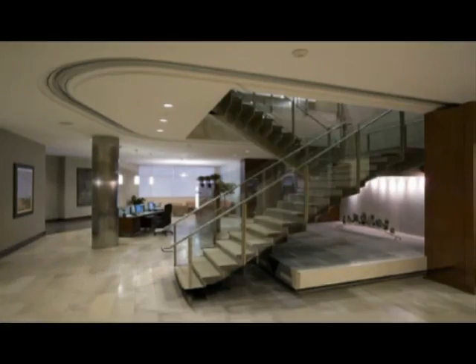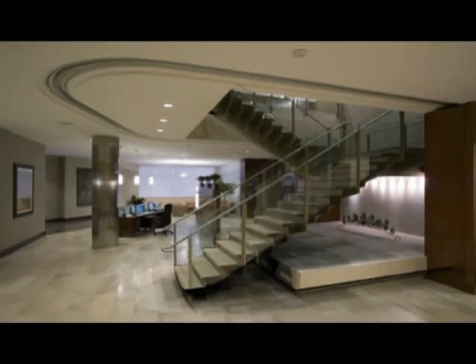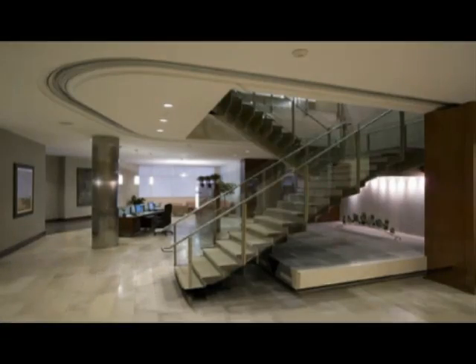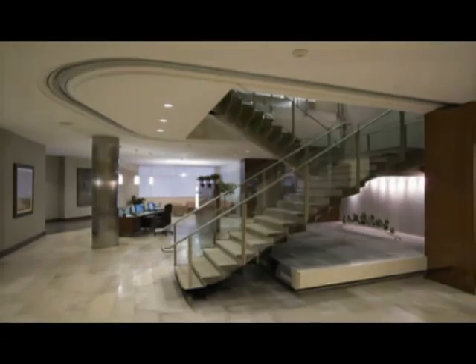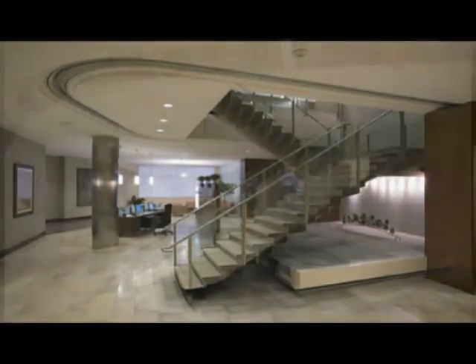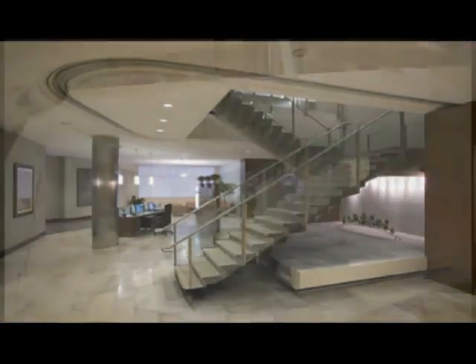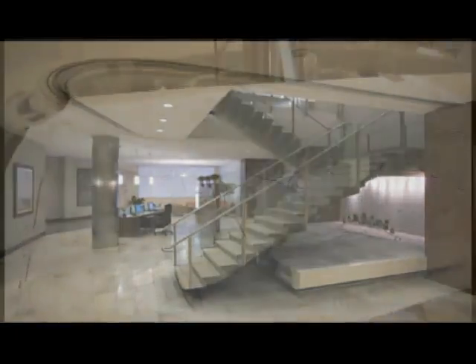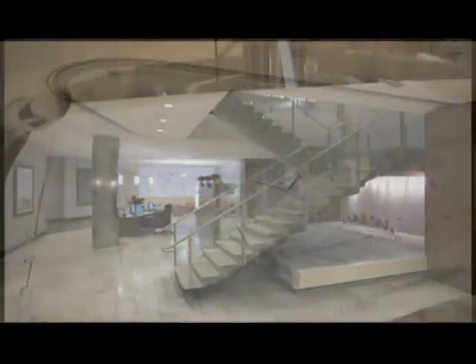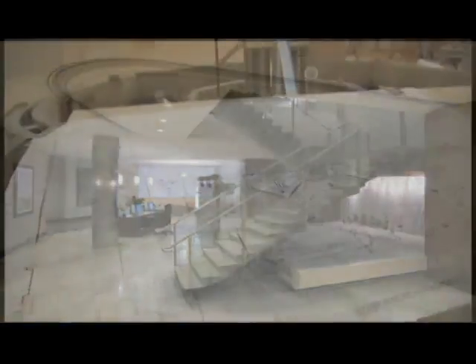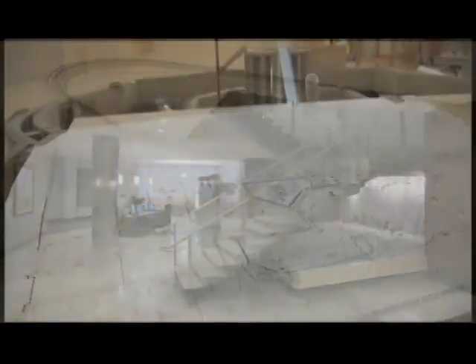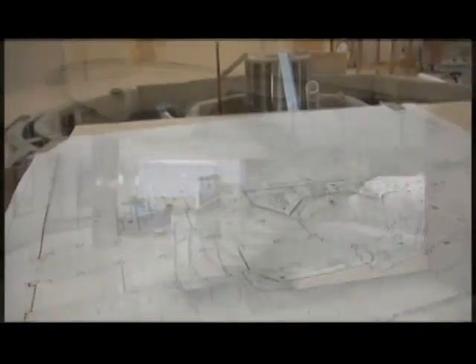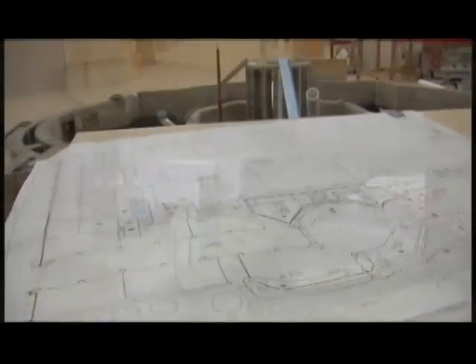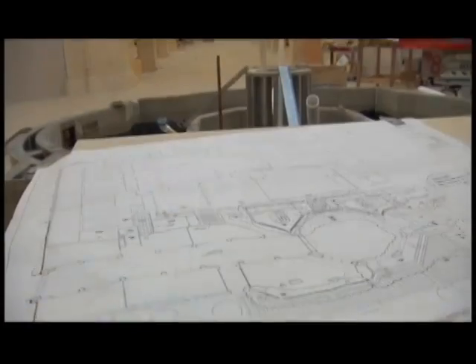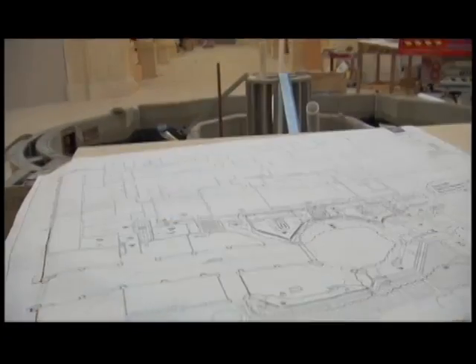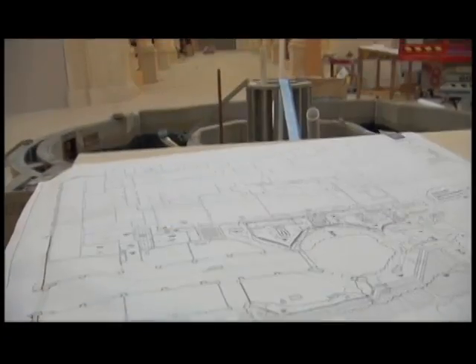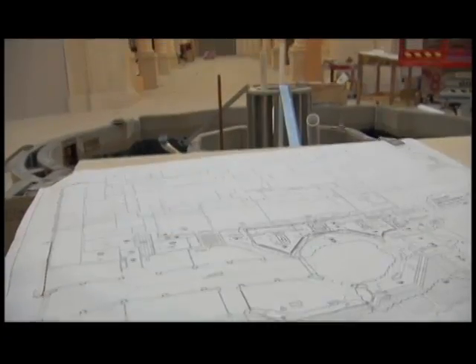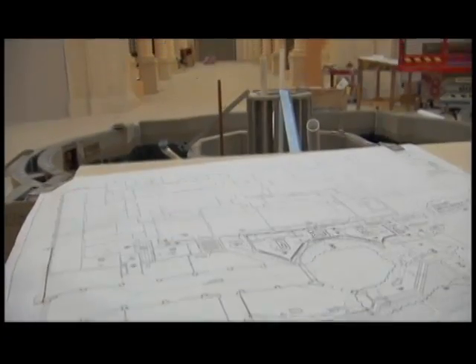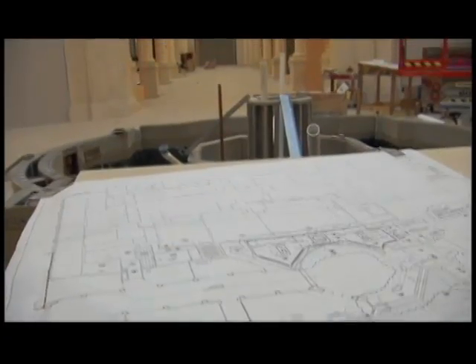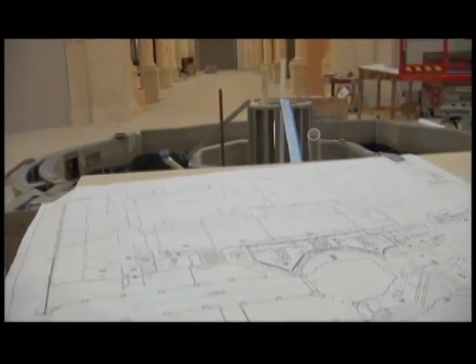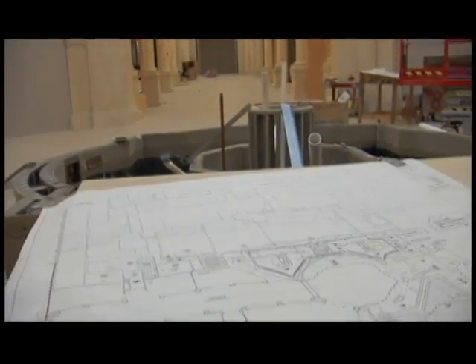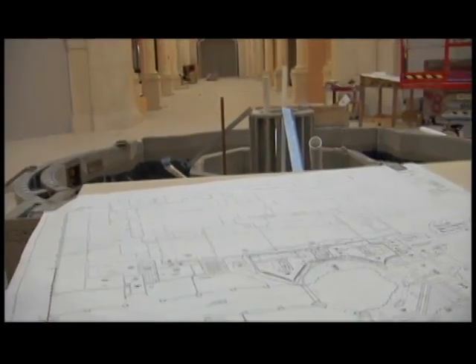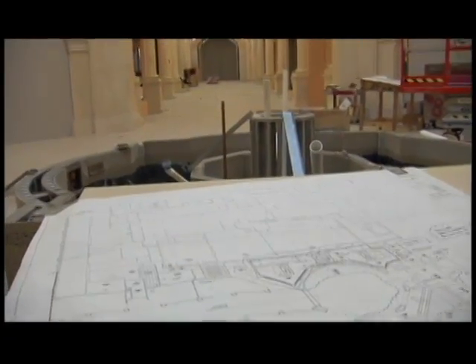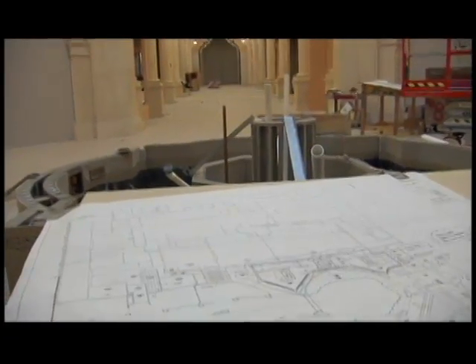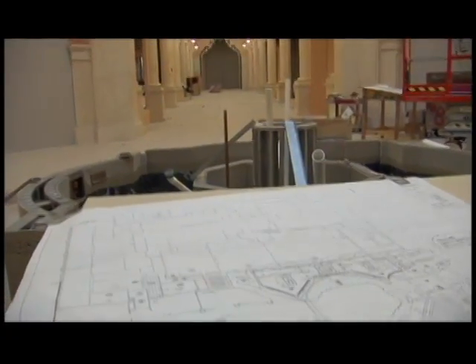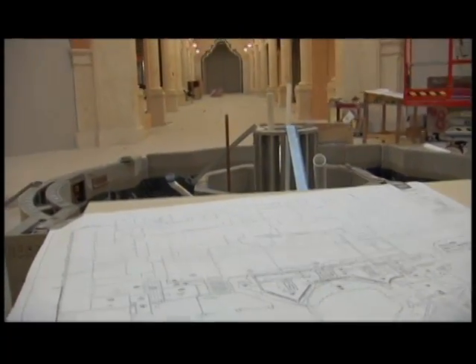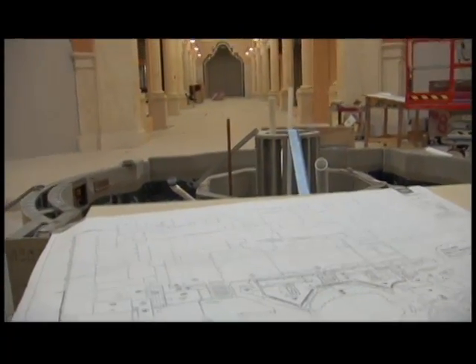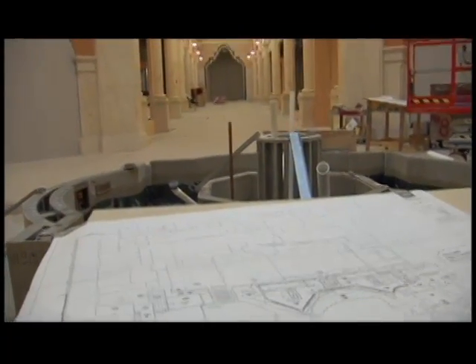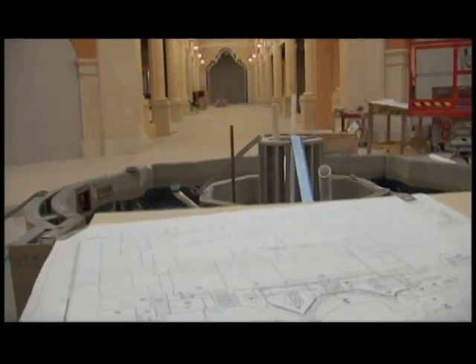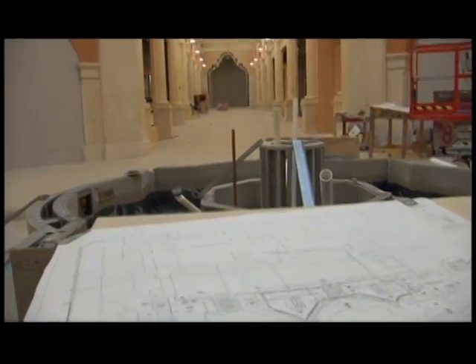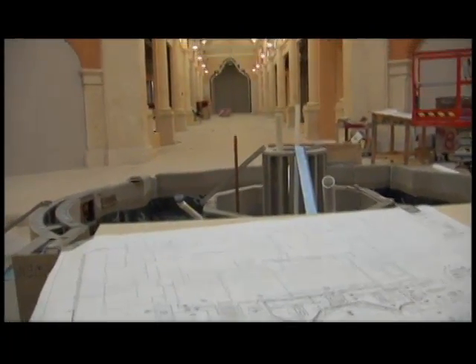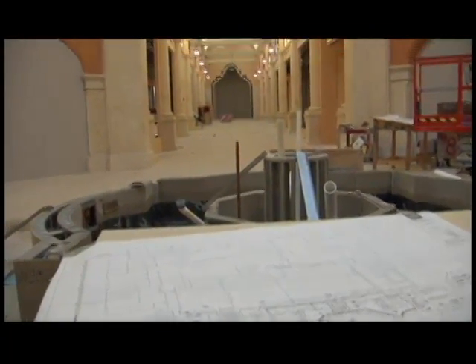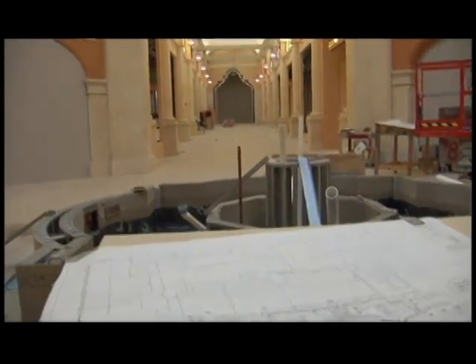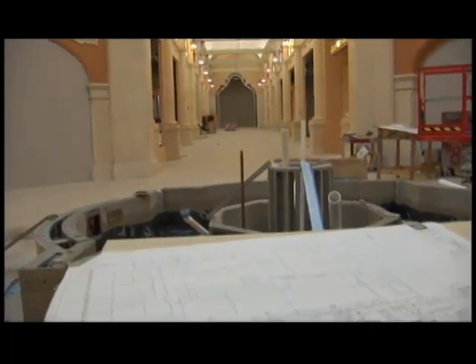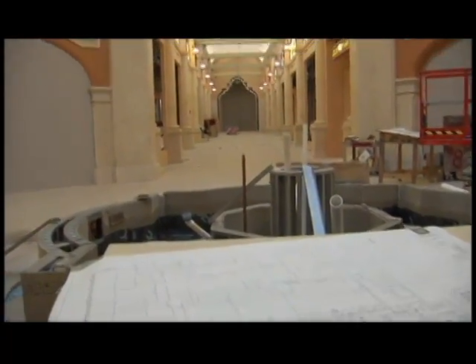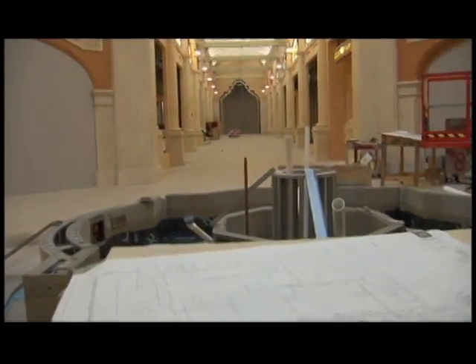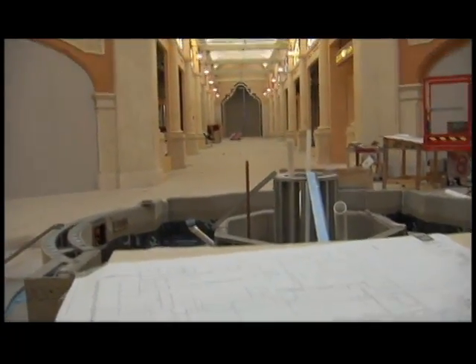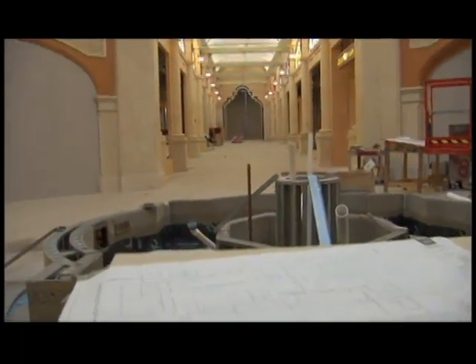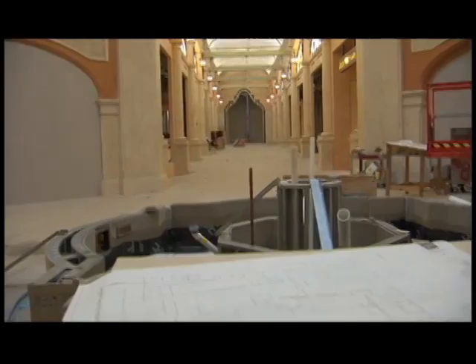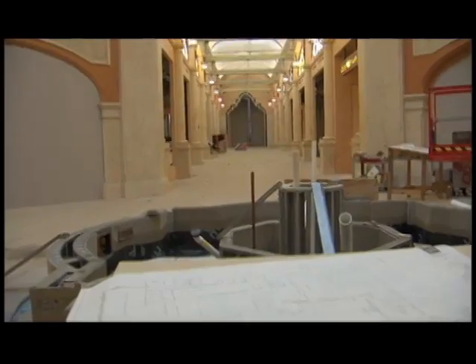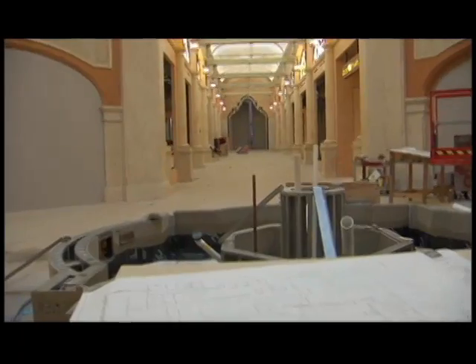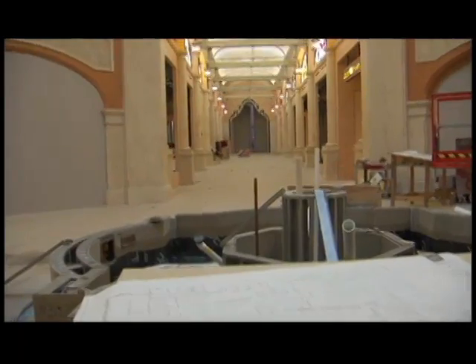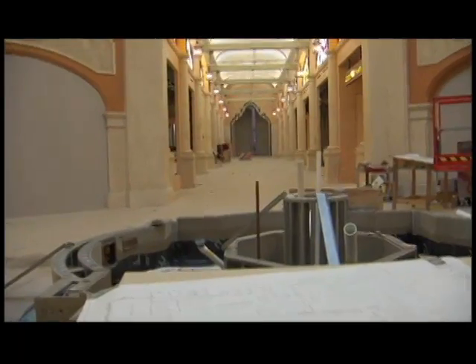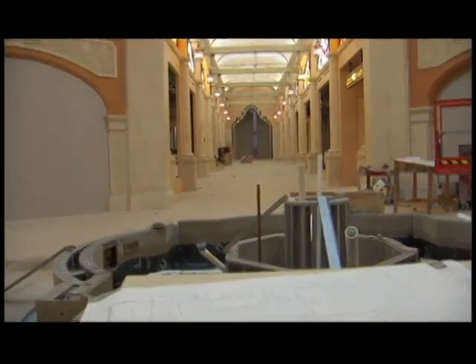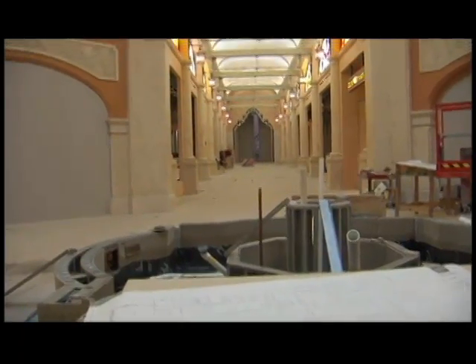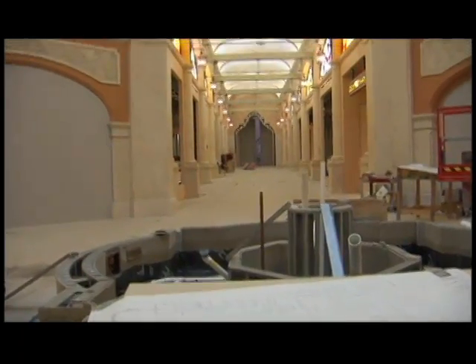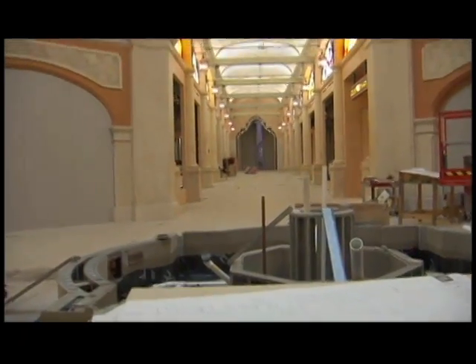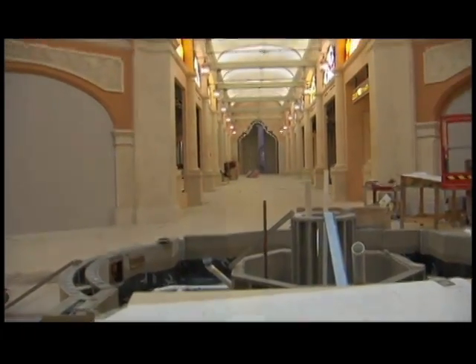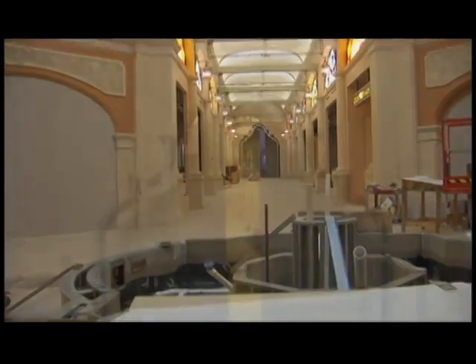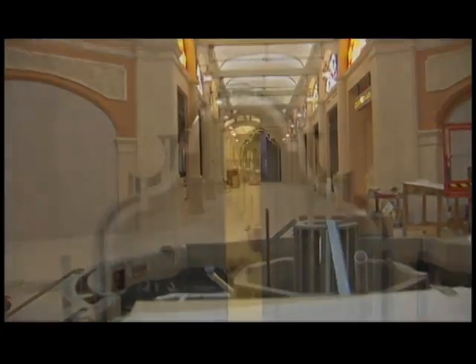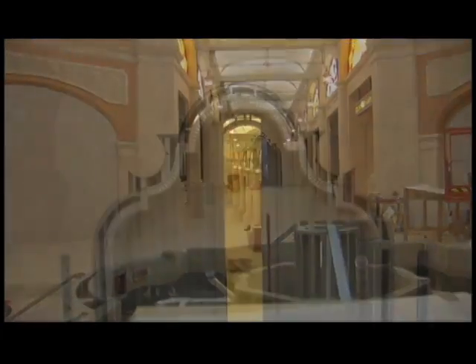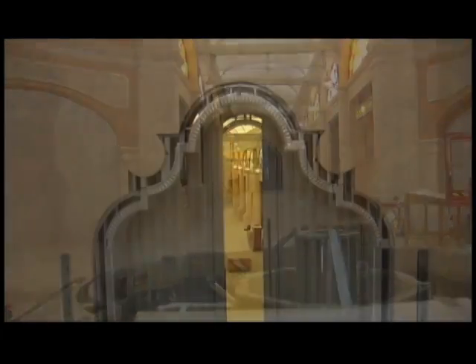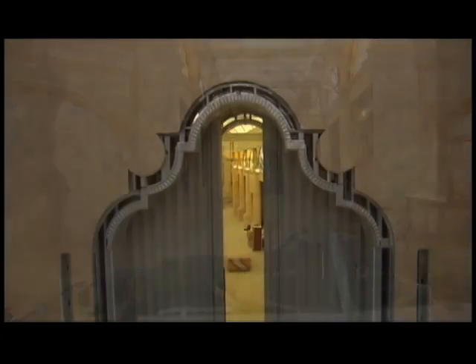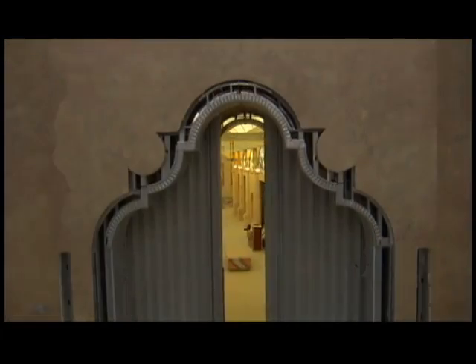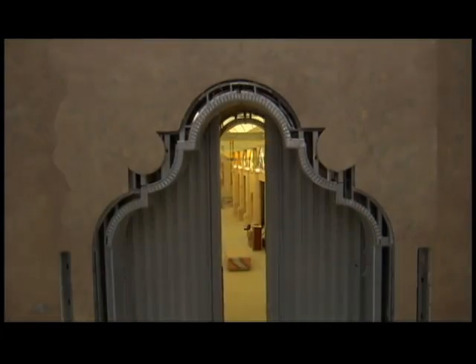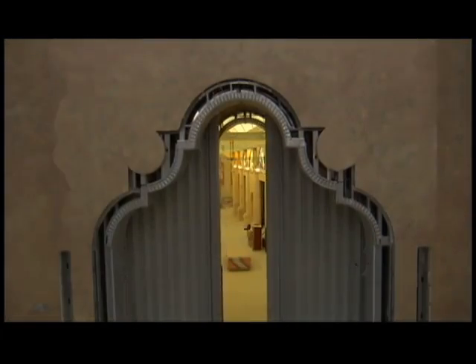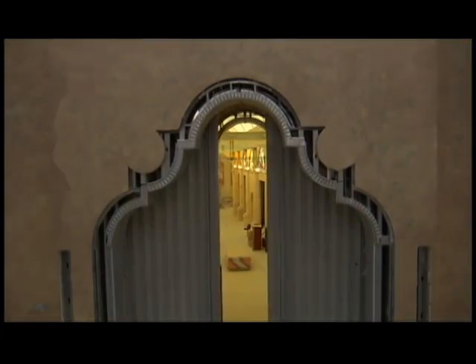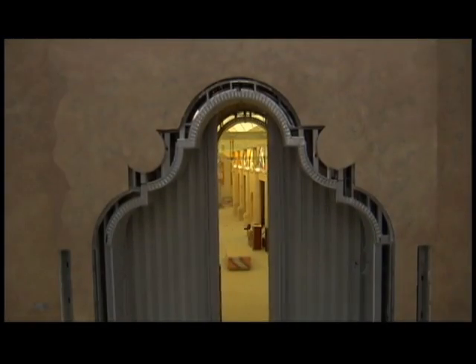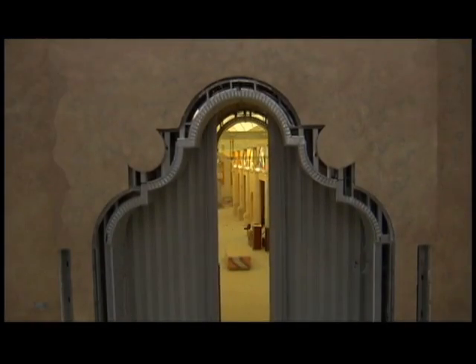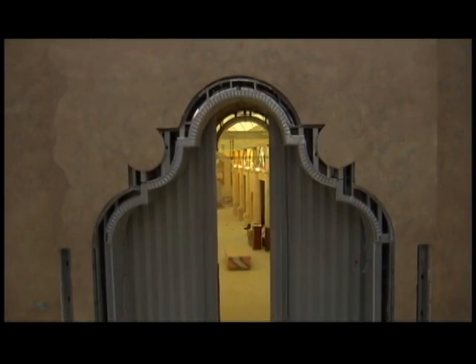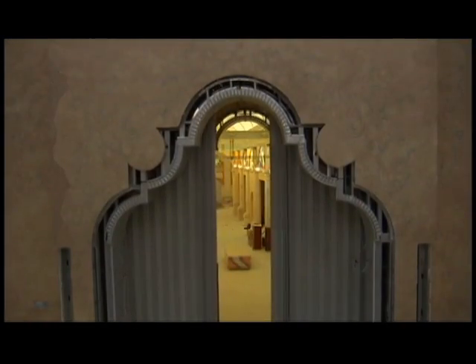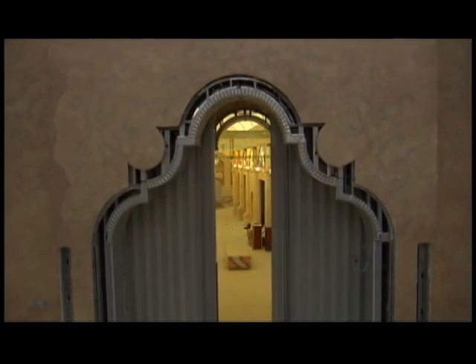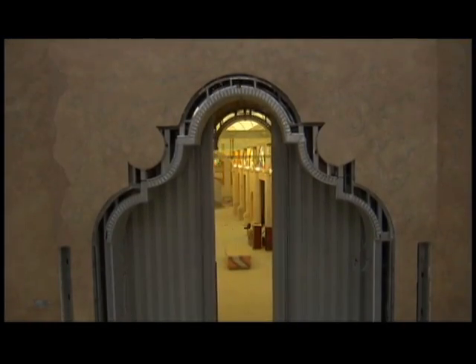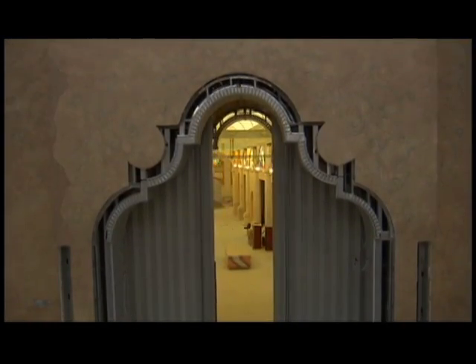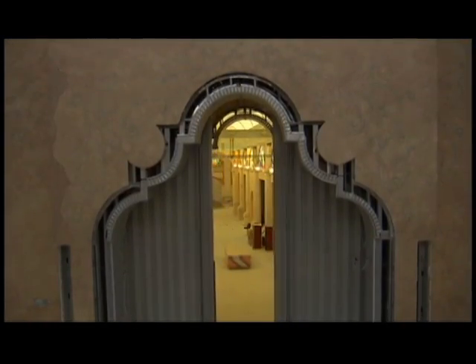At OneDoor, we have been imagining those types of creative design solutions for over 30 years.